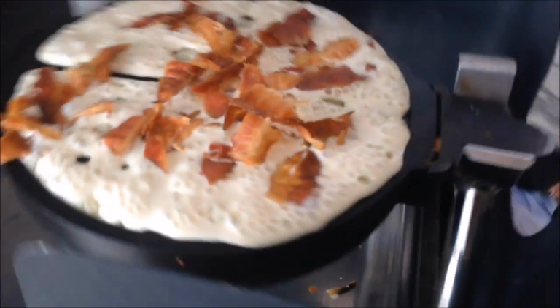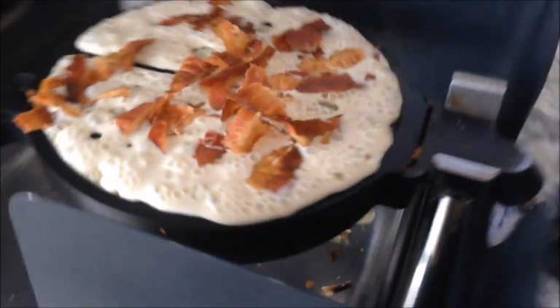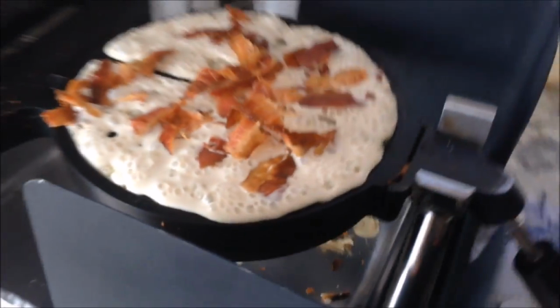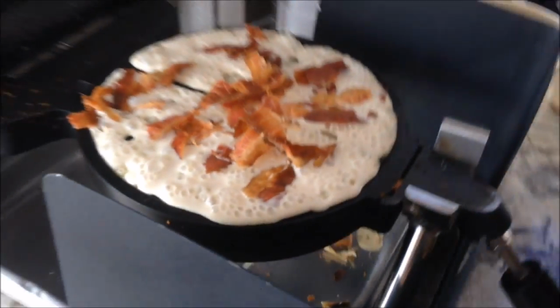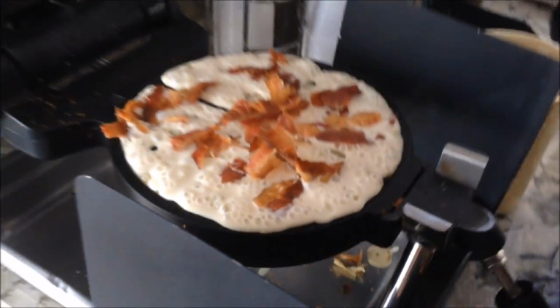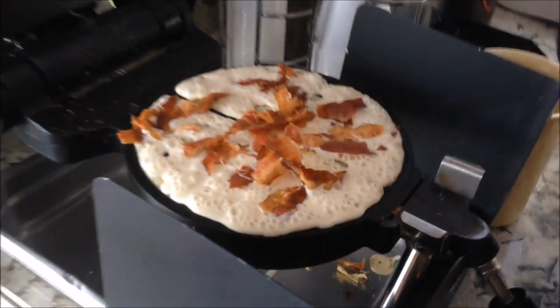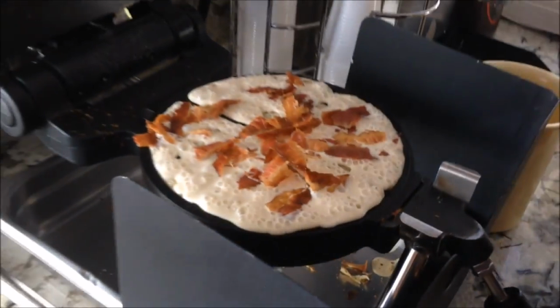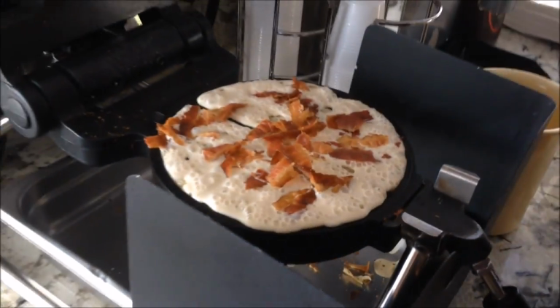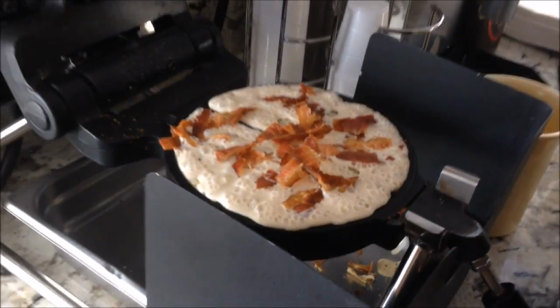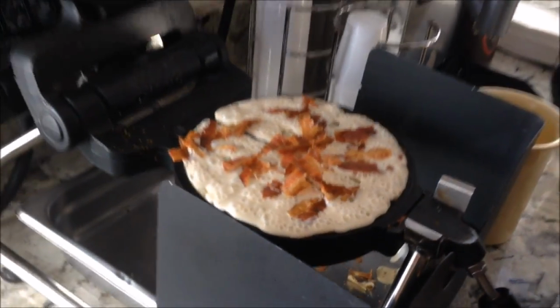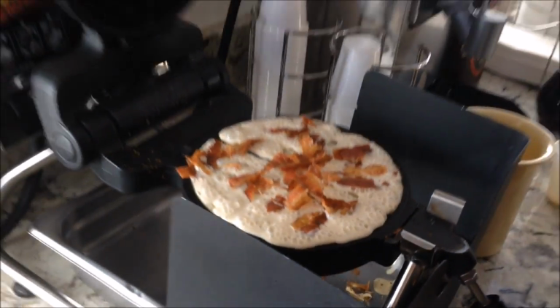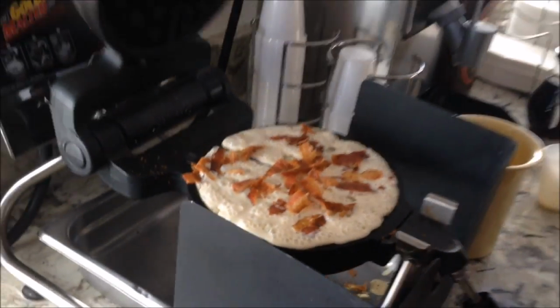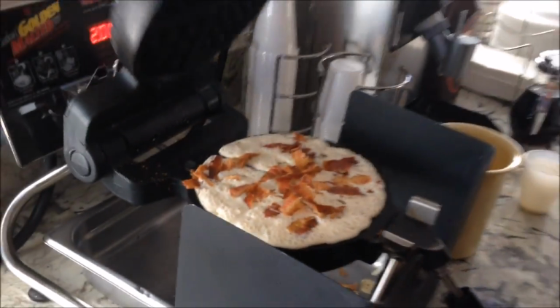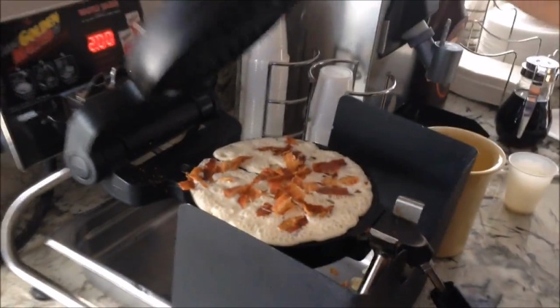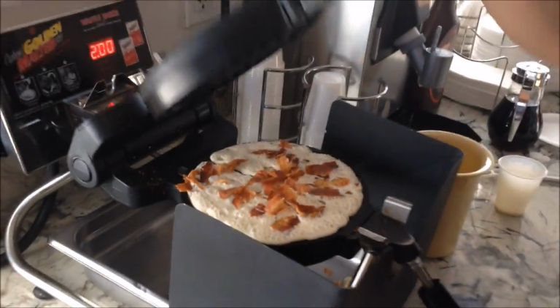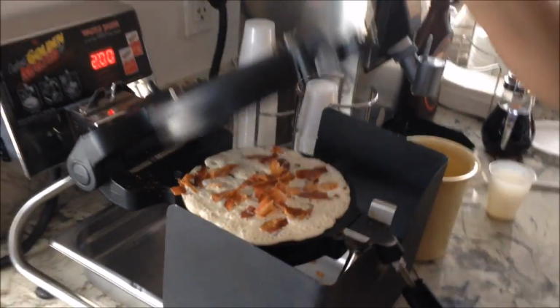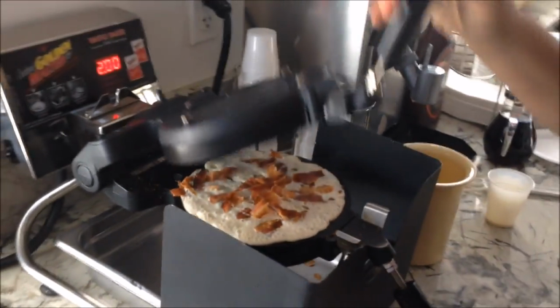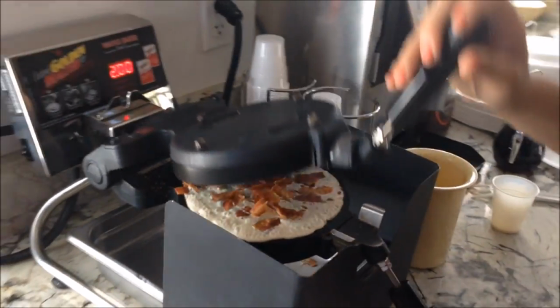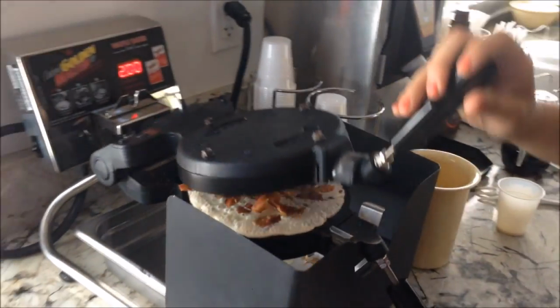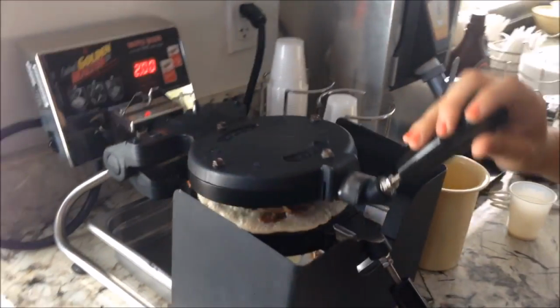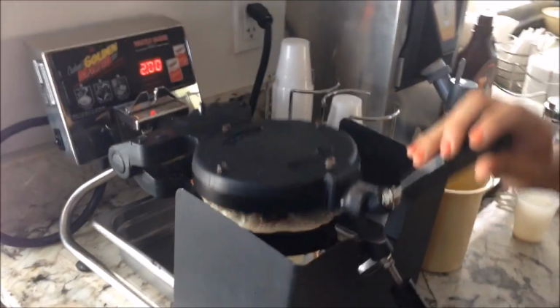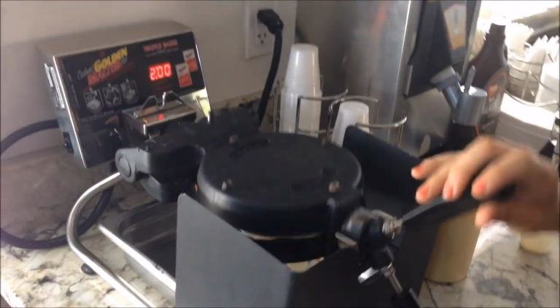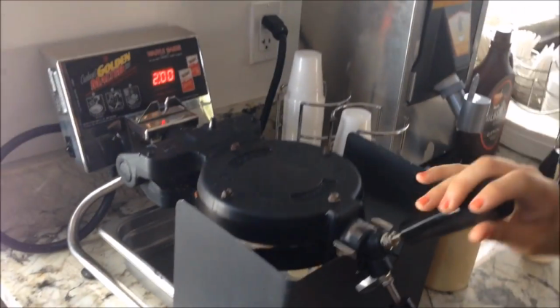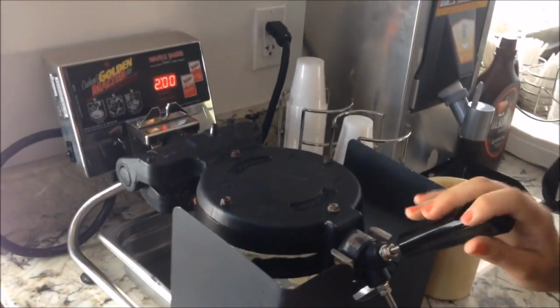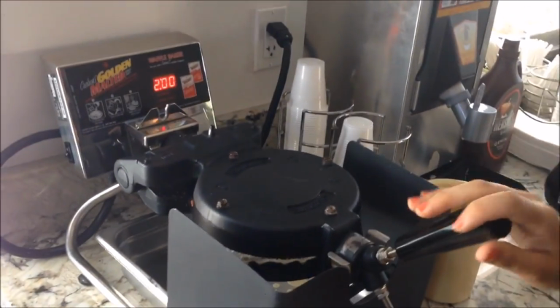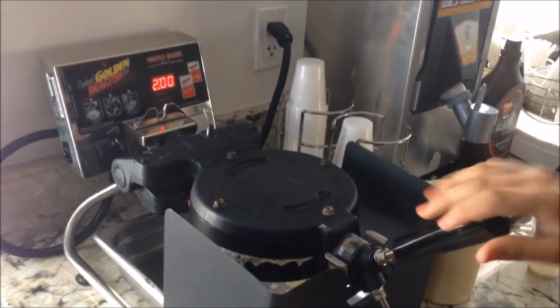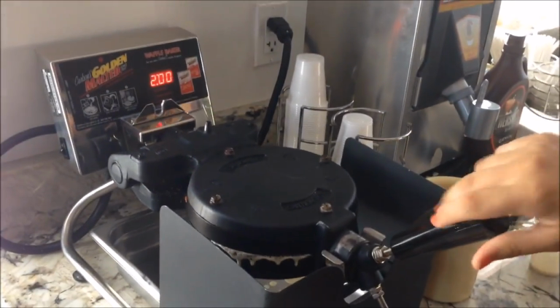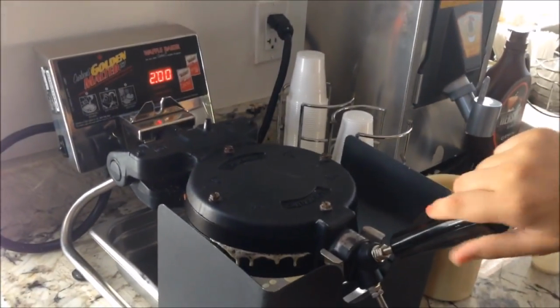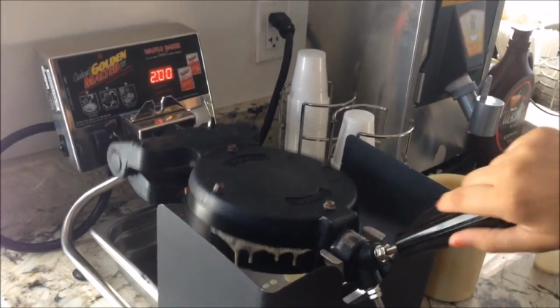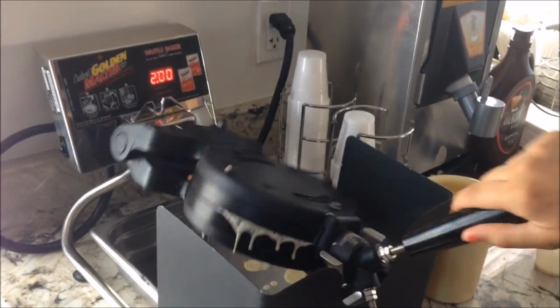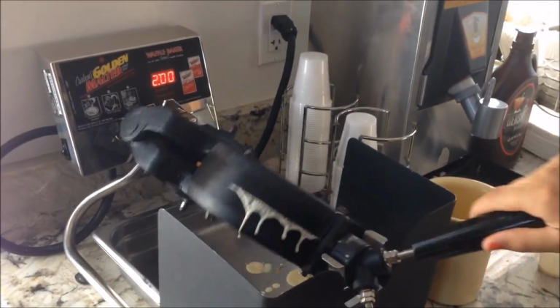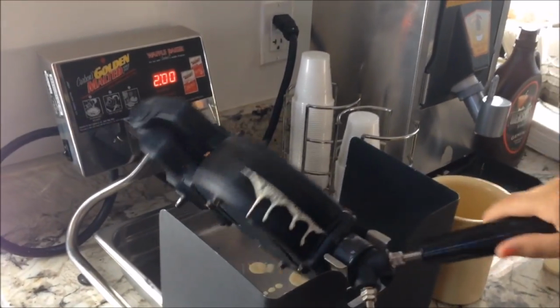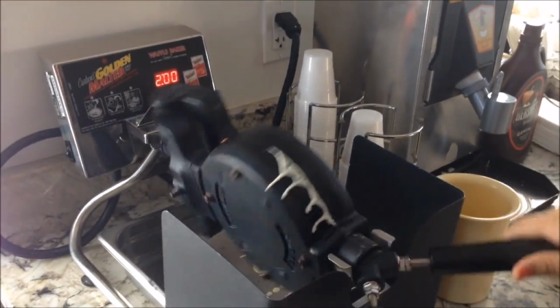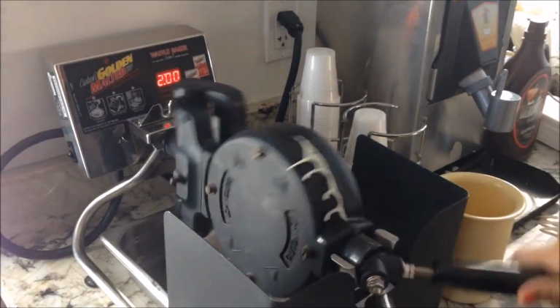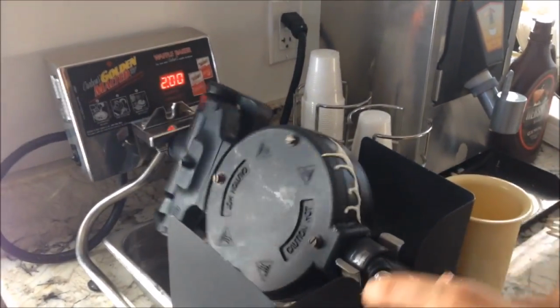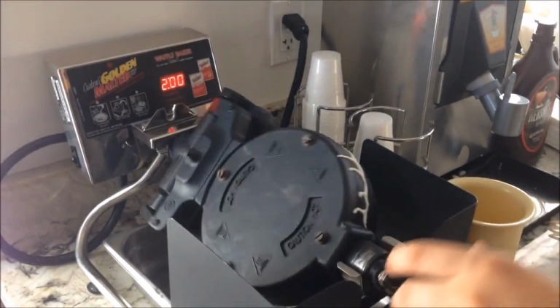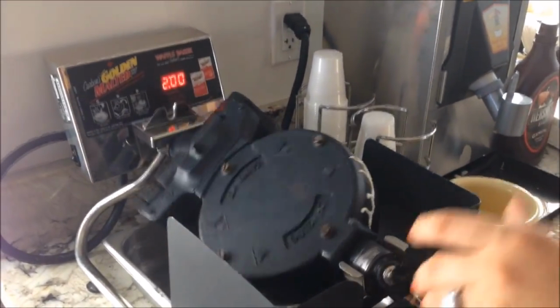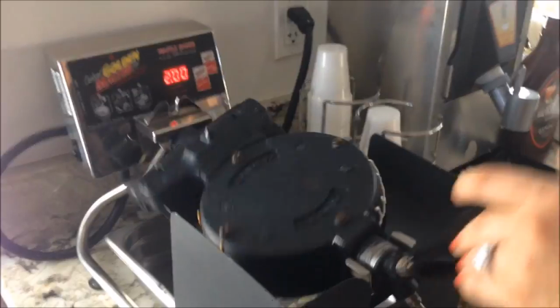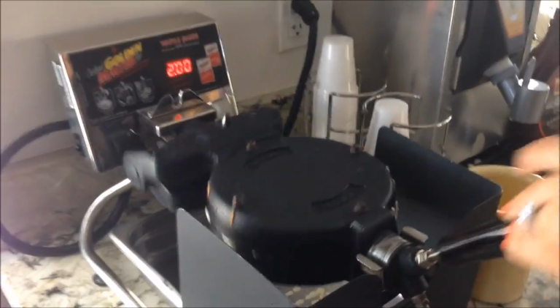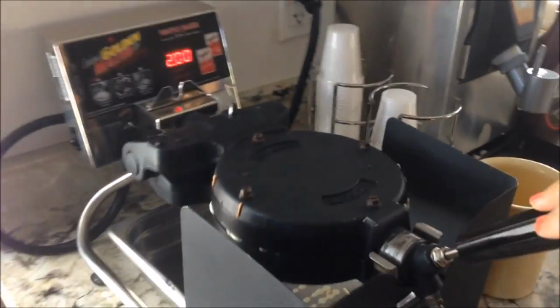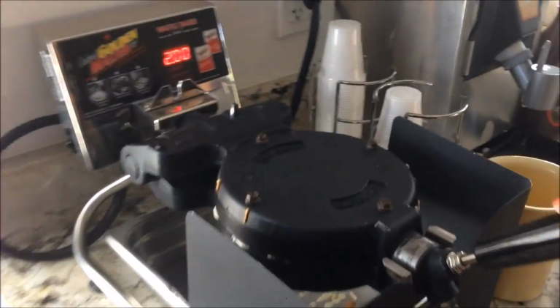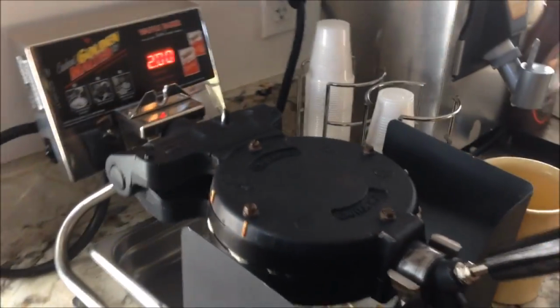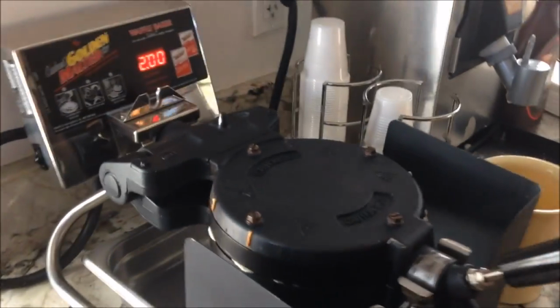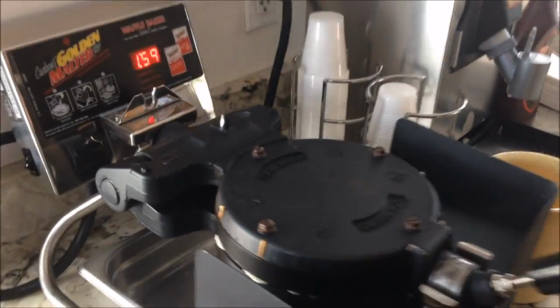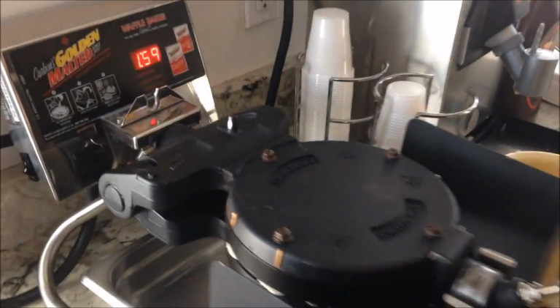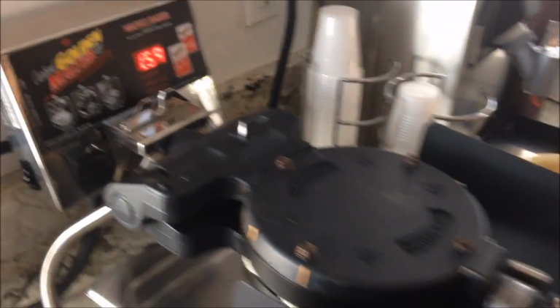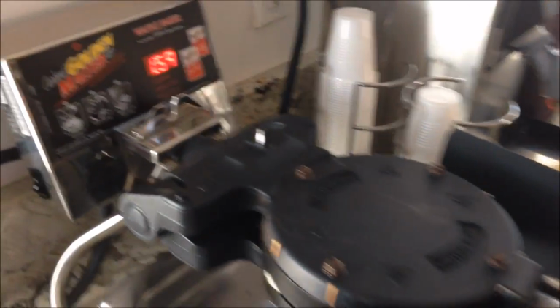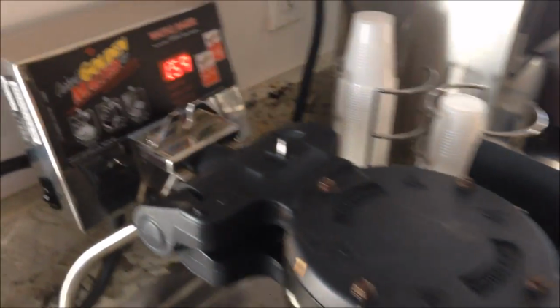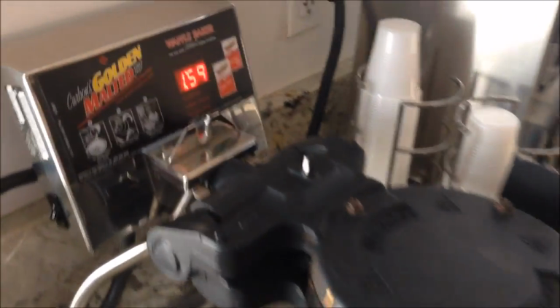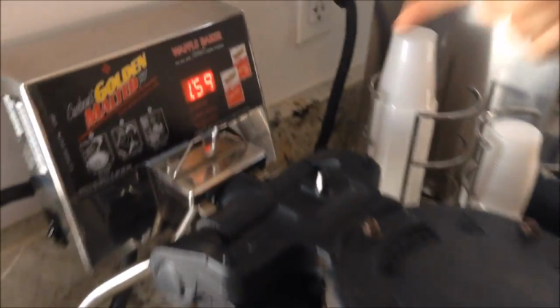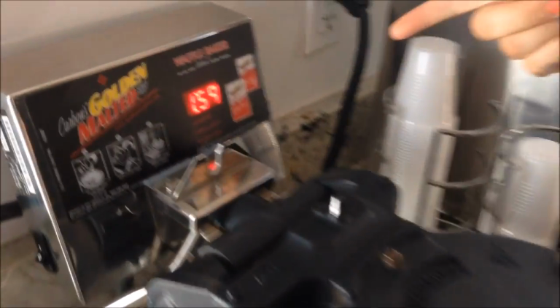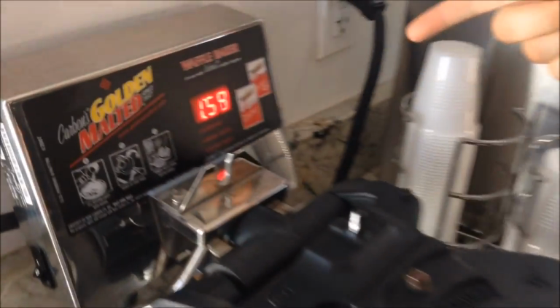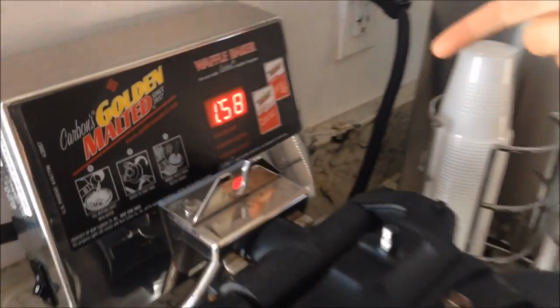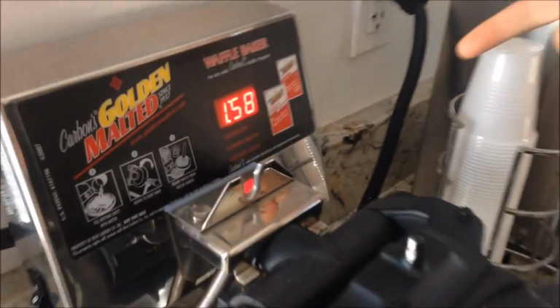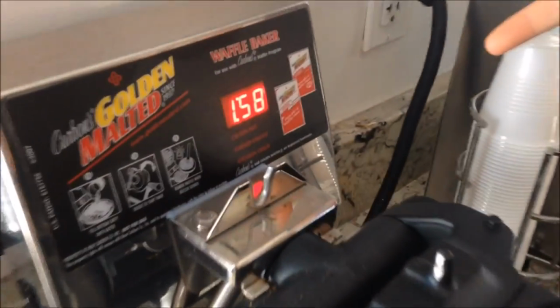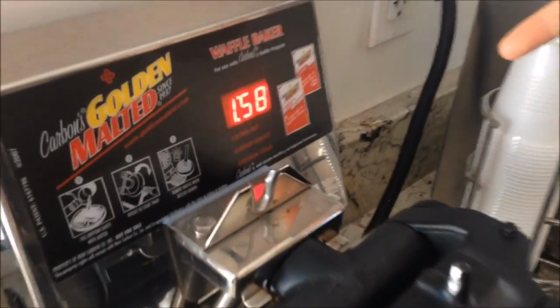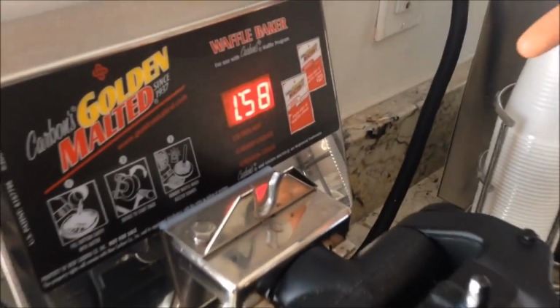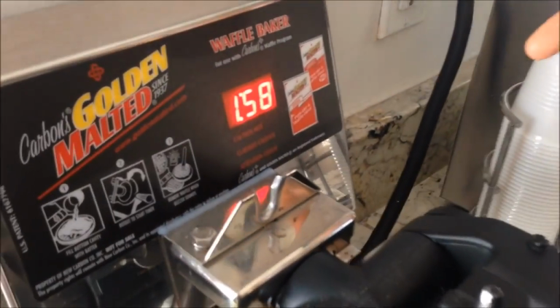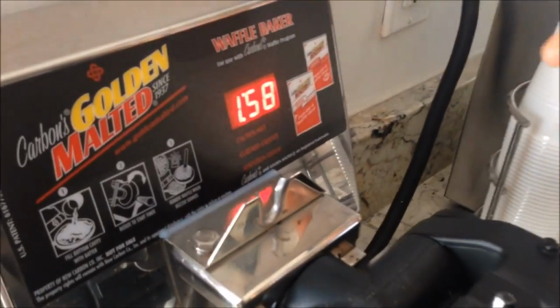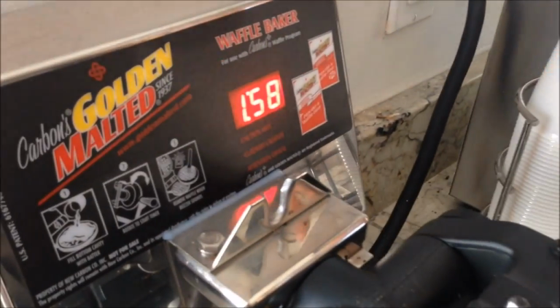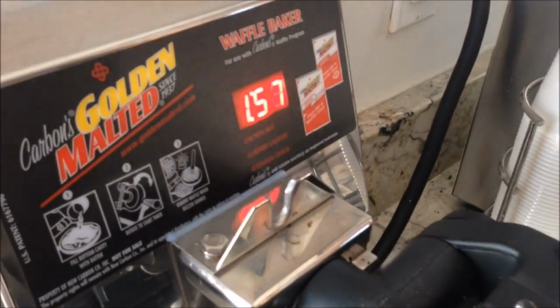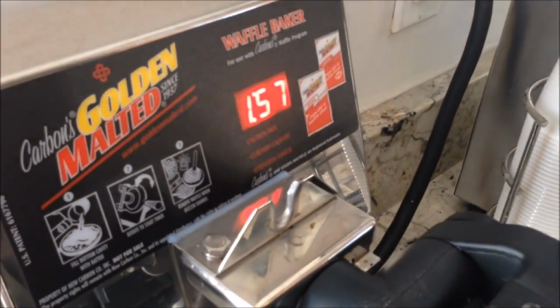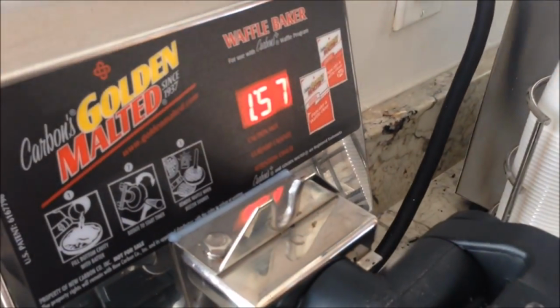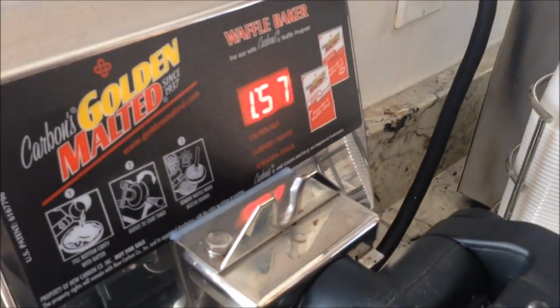And then close the waffle maker, flip it upside down, and now you're gonna wait two minutes for your waffle.